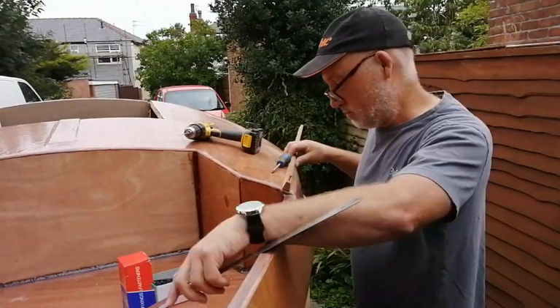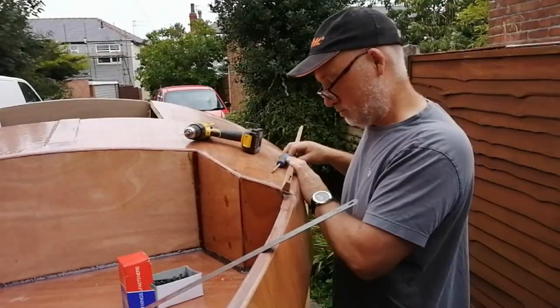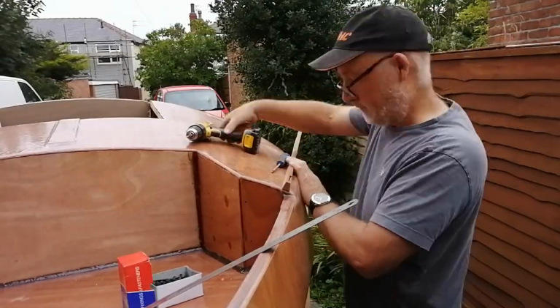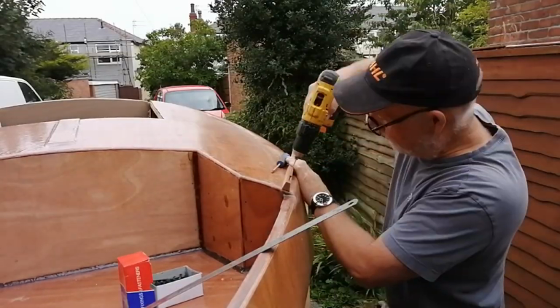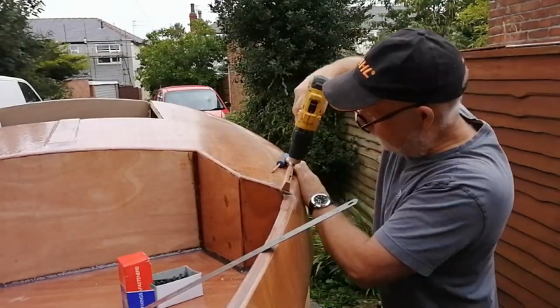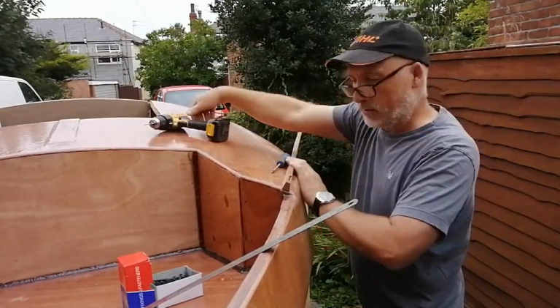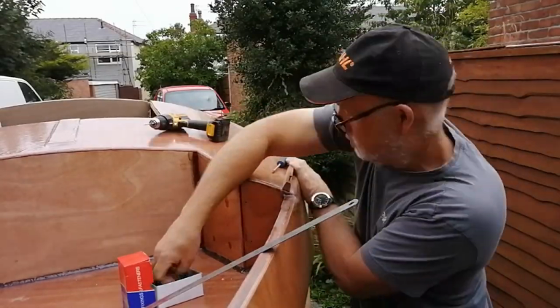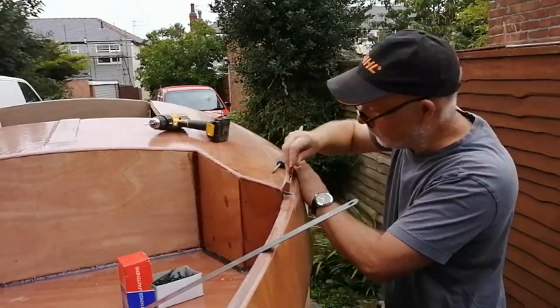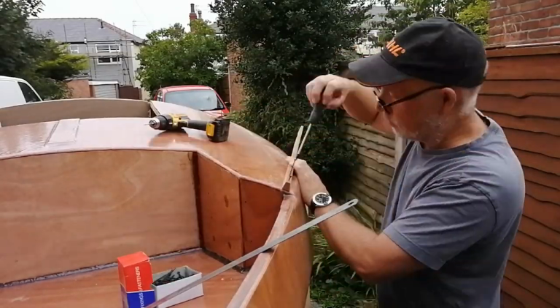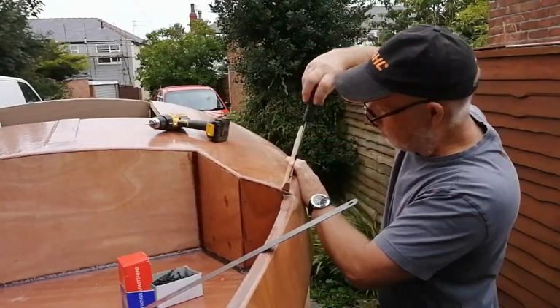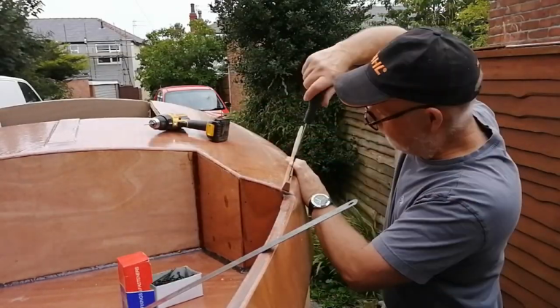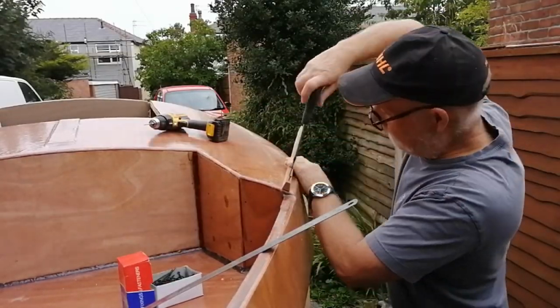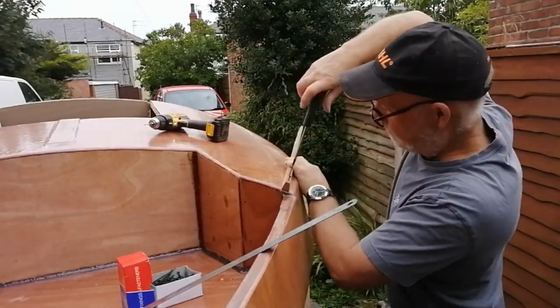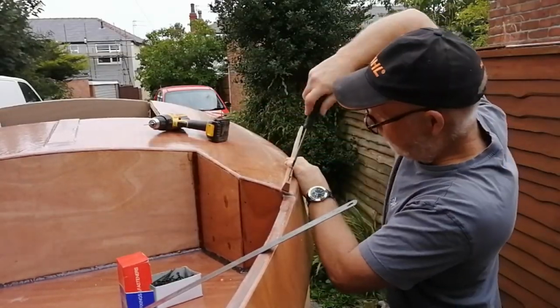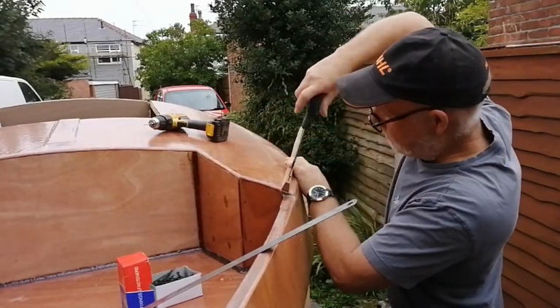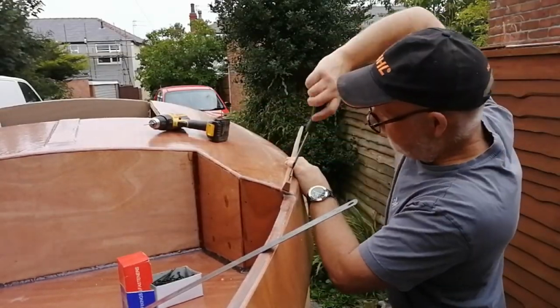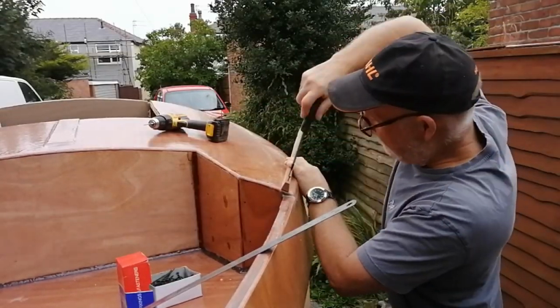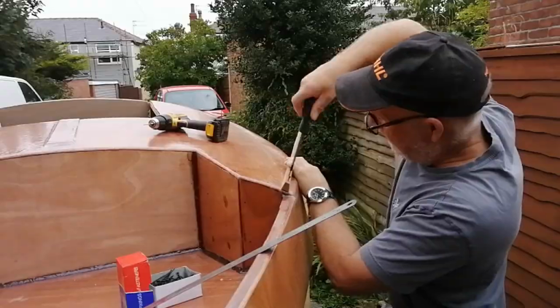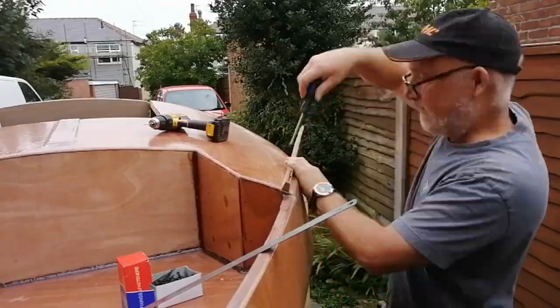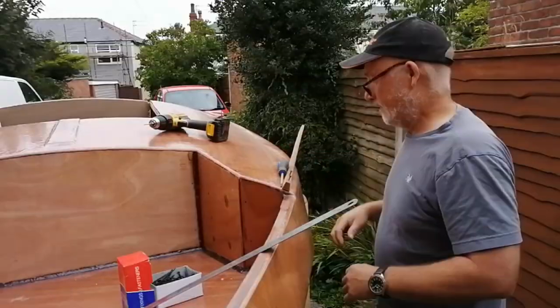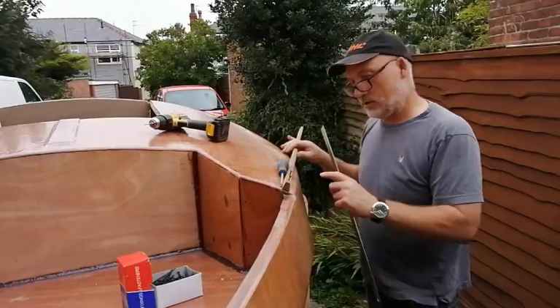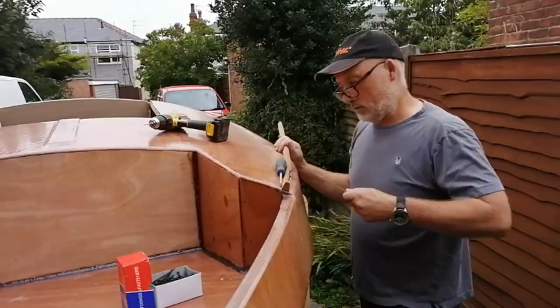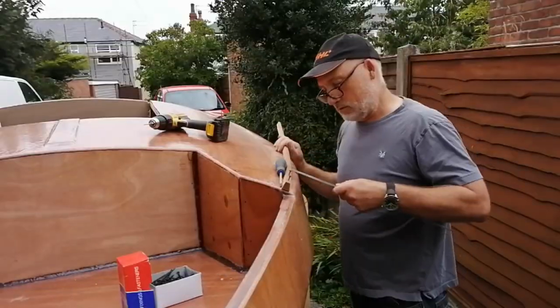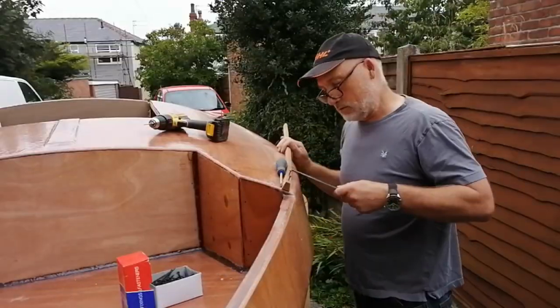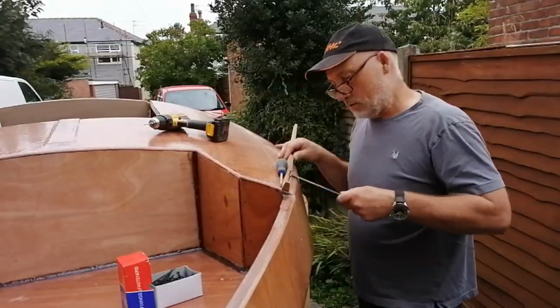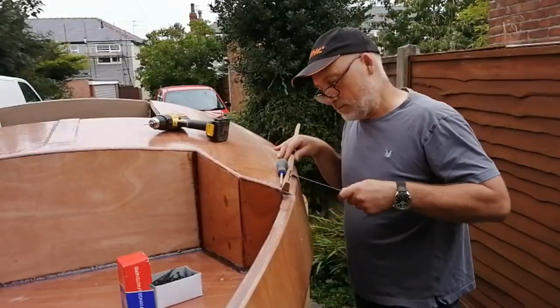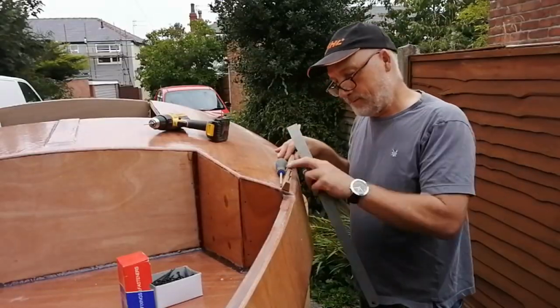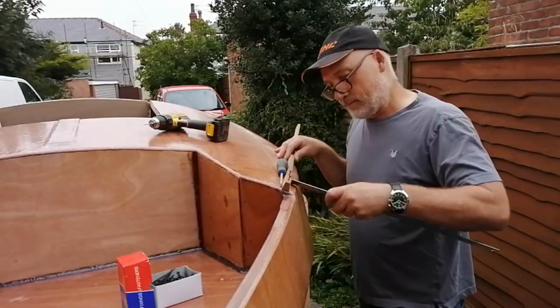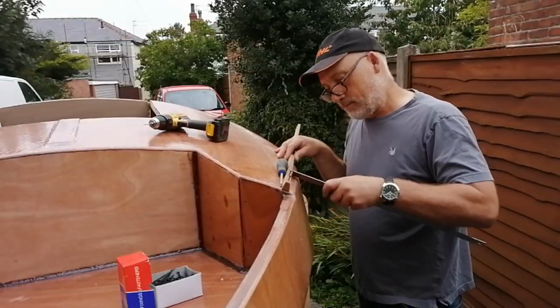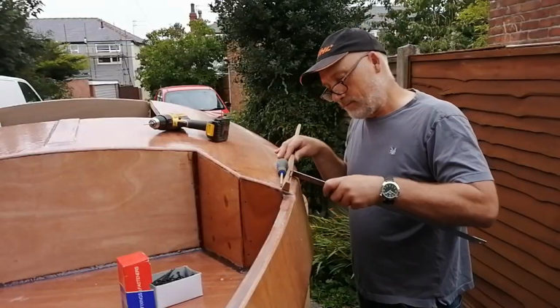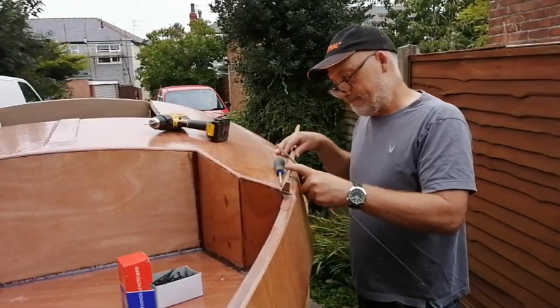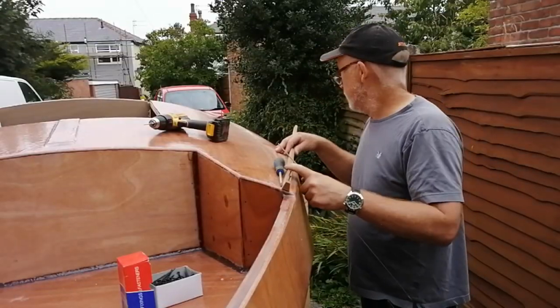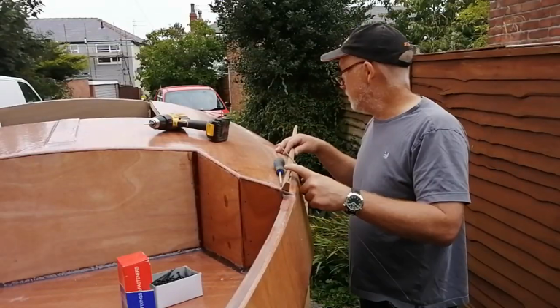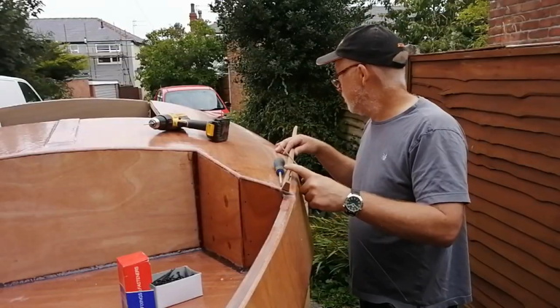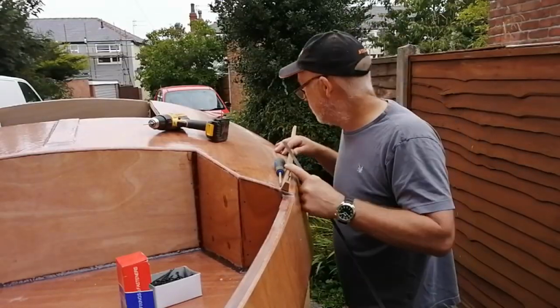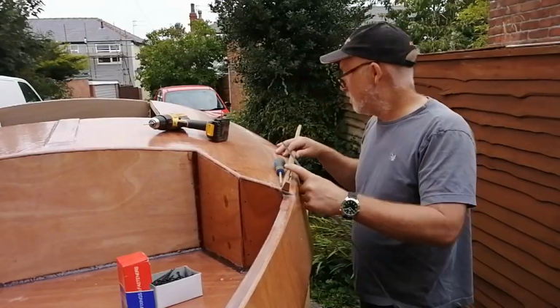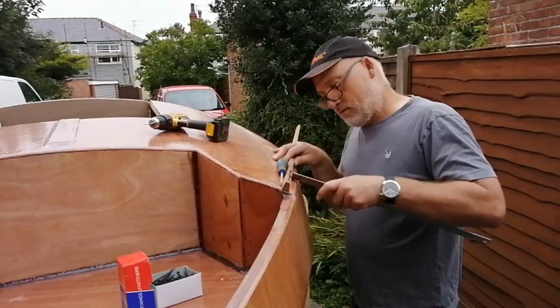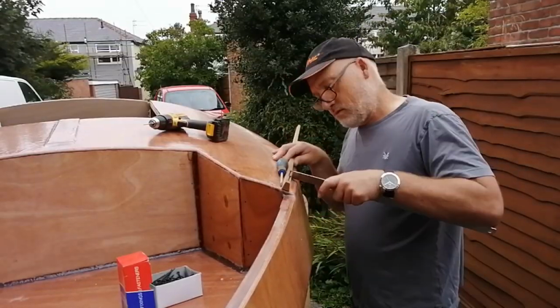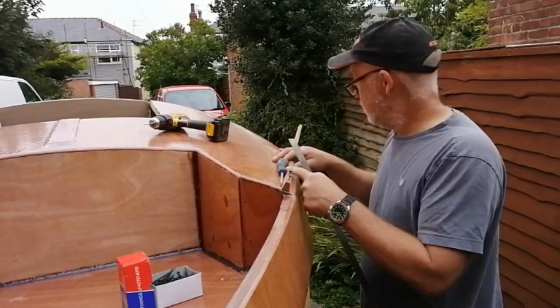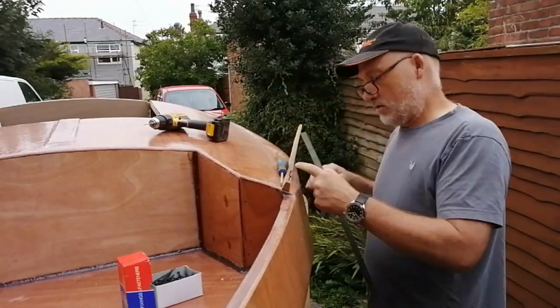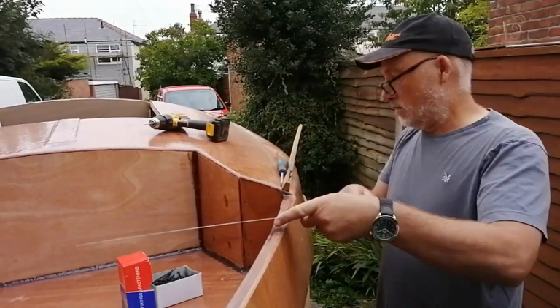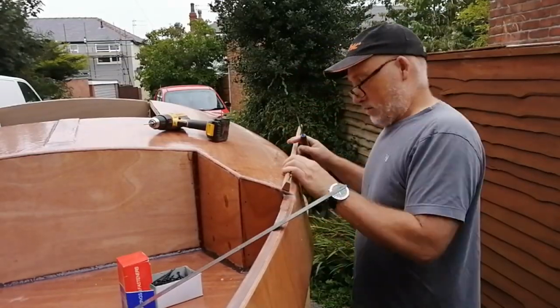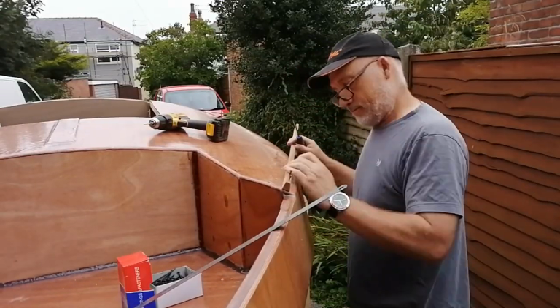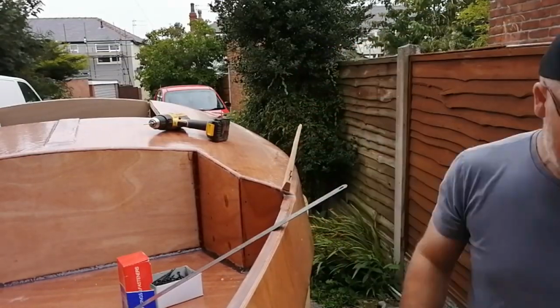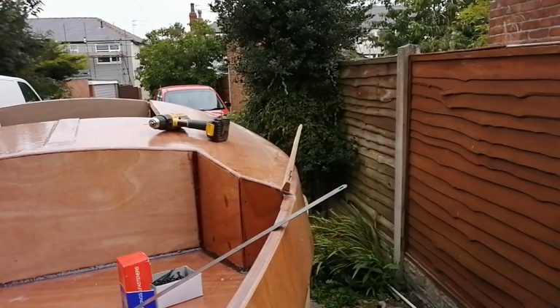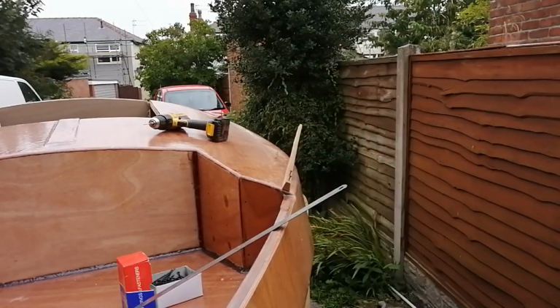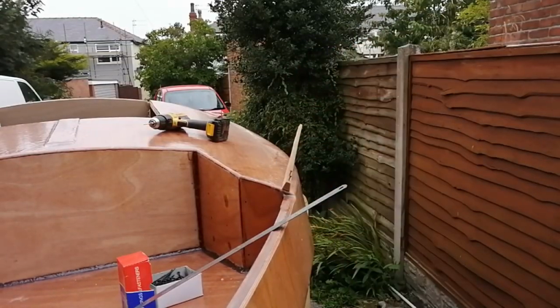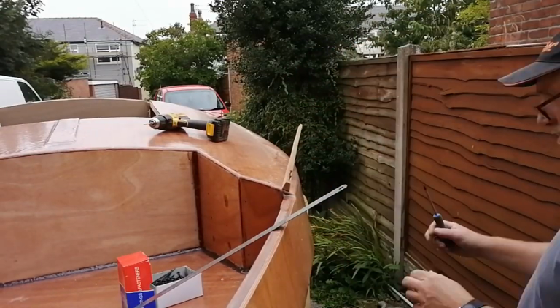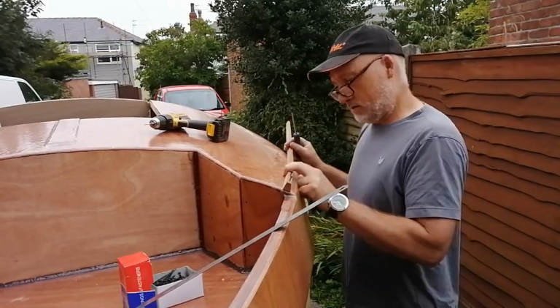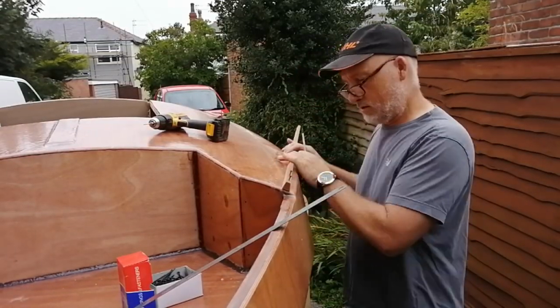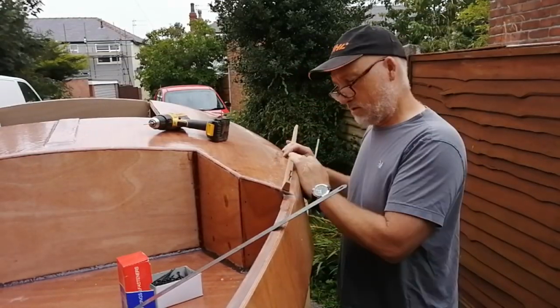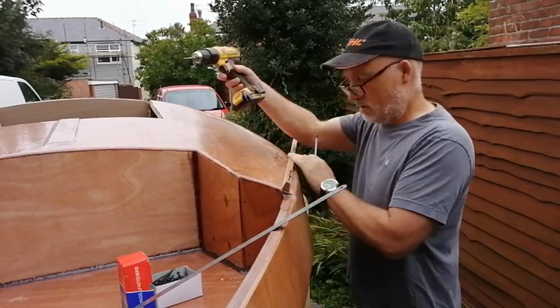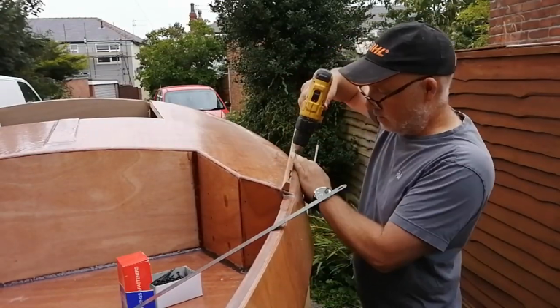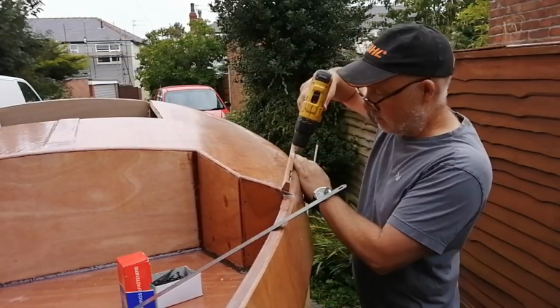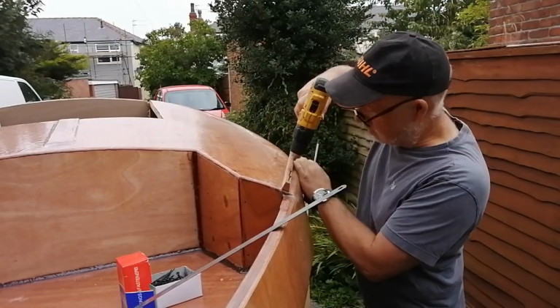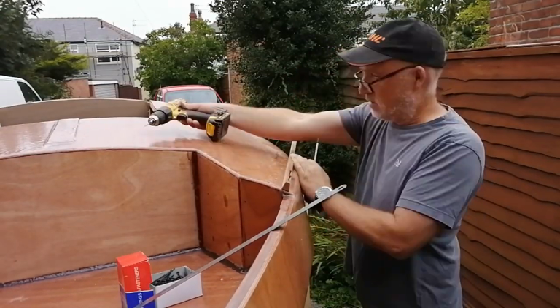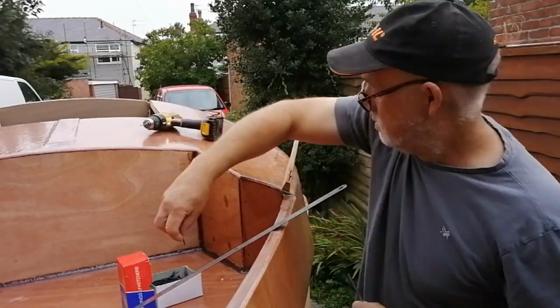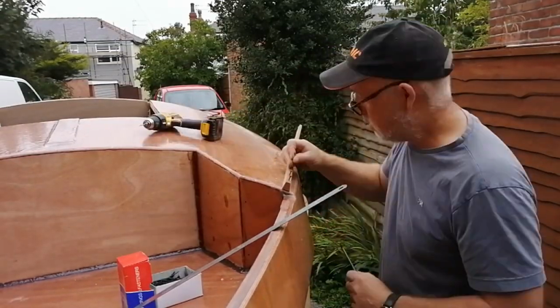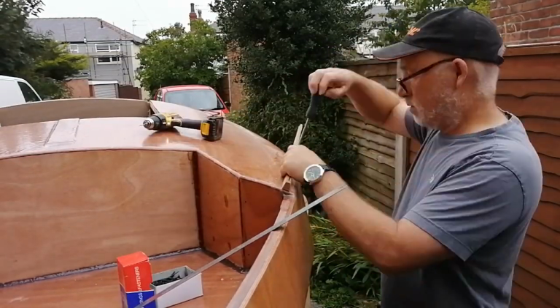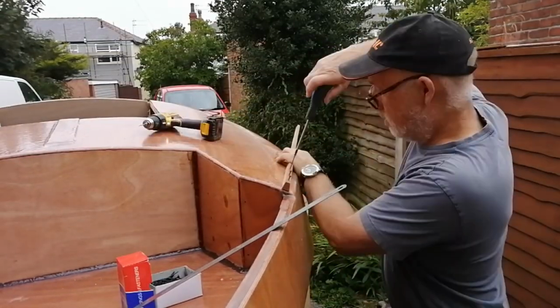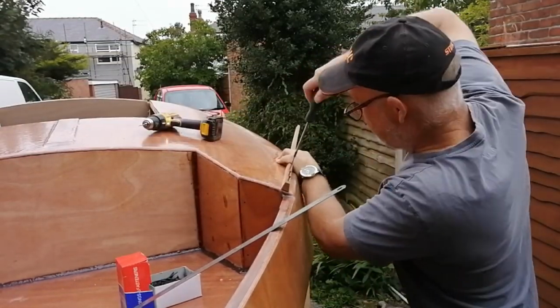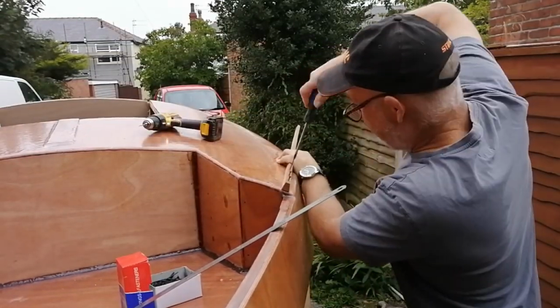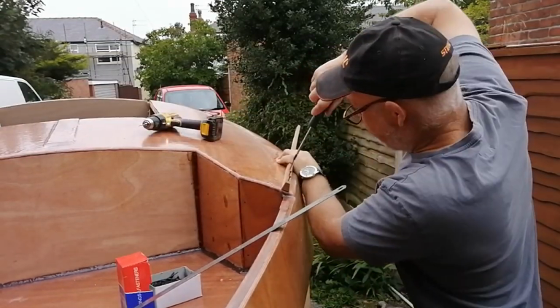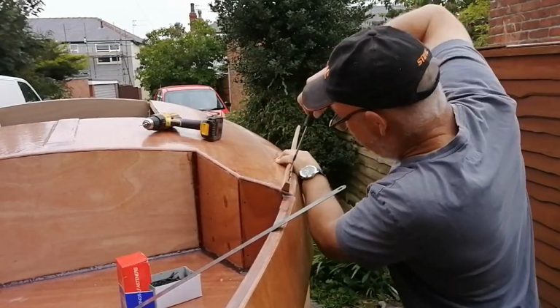Then I did the toe rails. Here I'm fitting them before sticking them in place with epoxy resin.